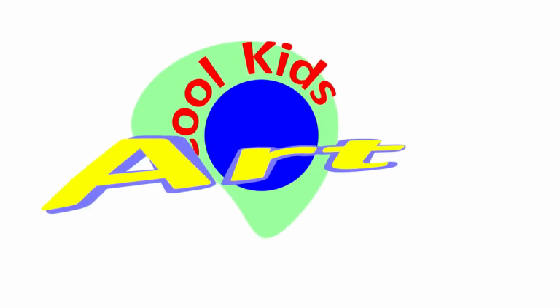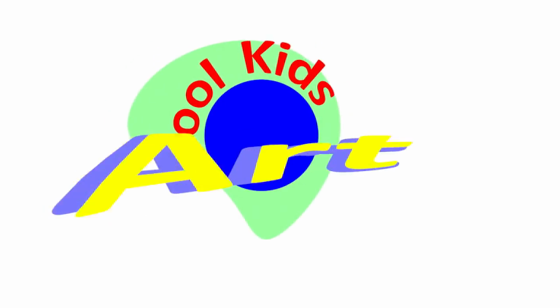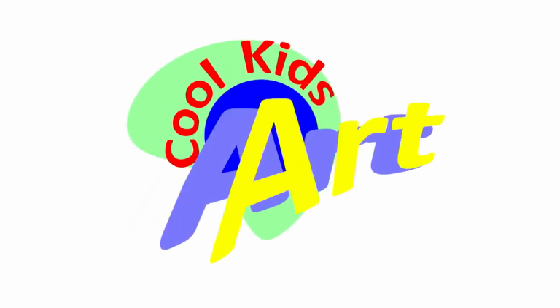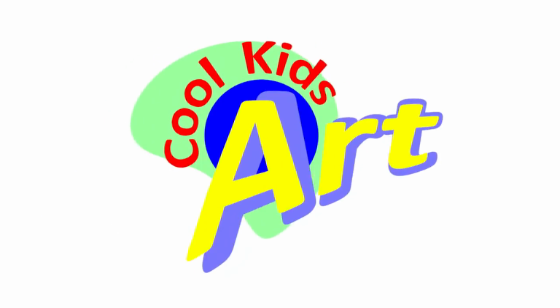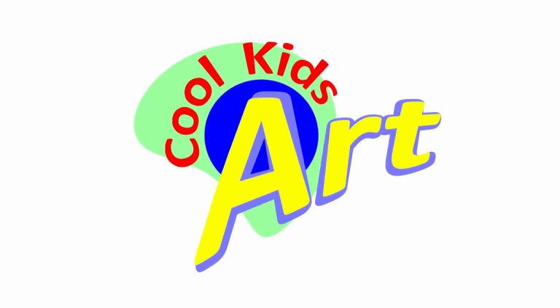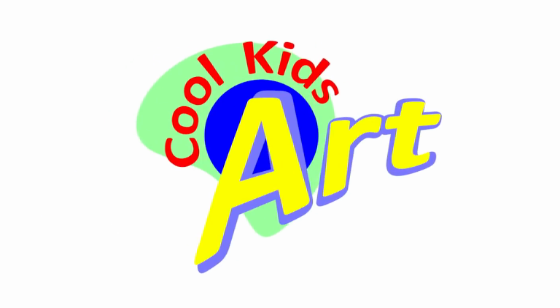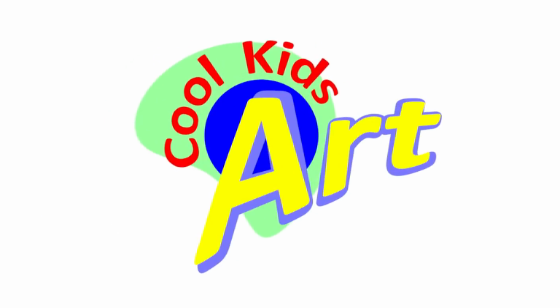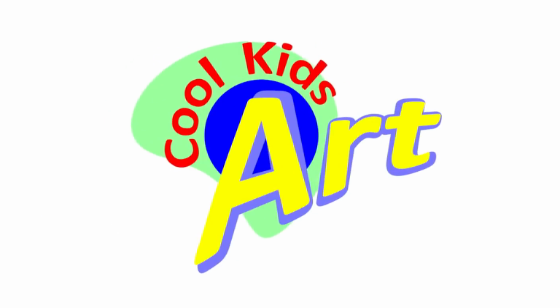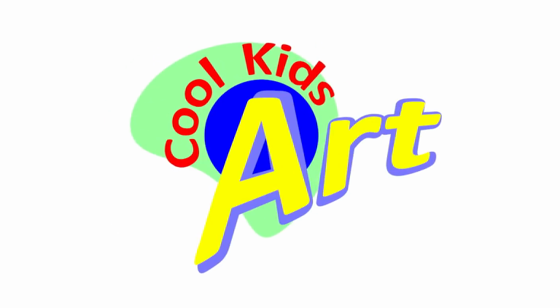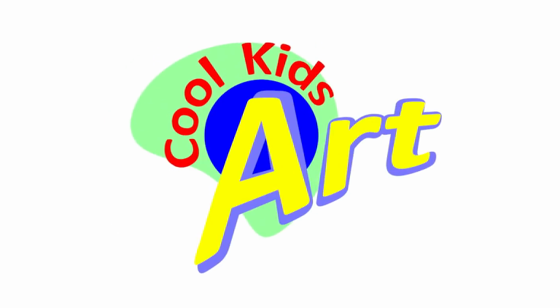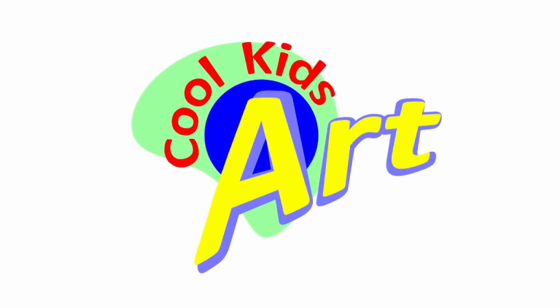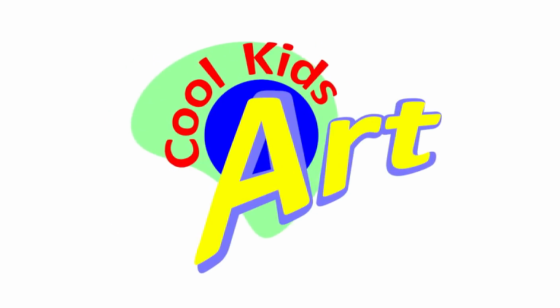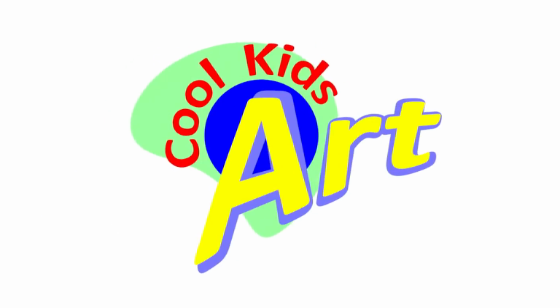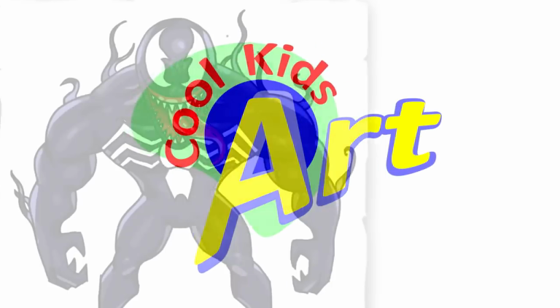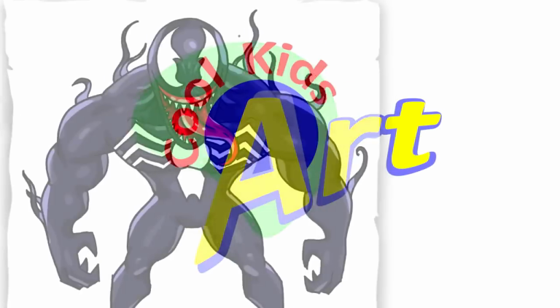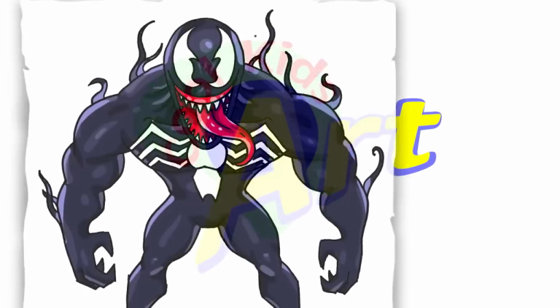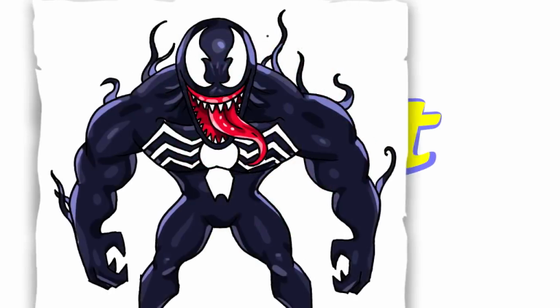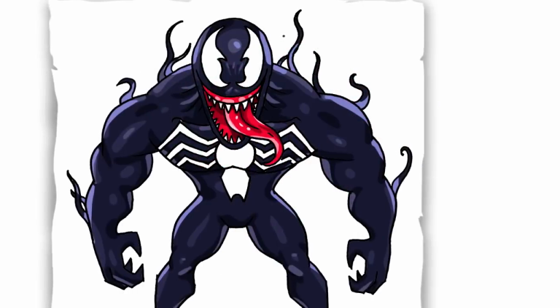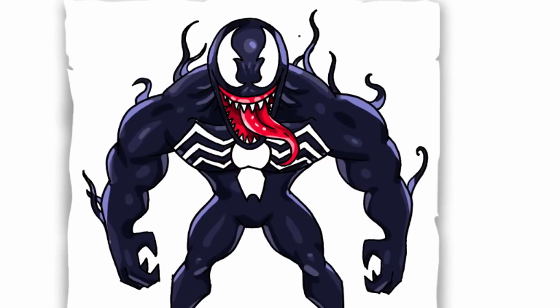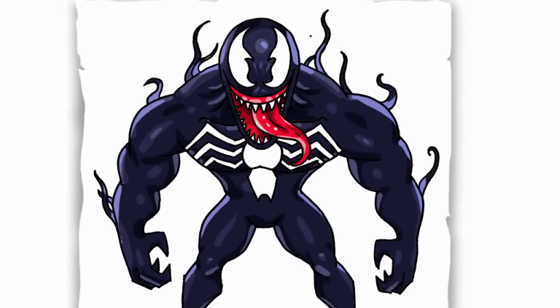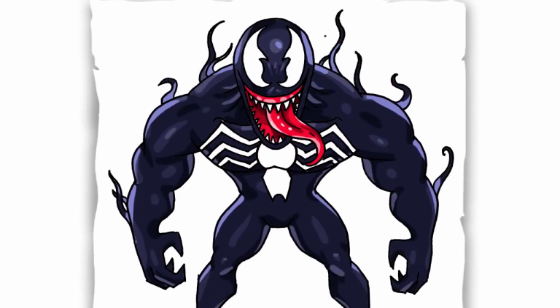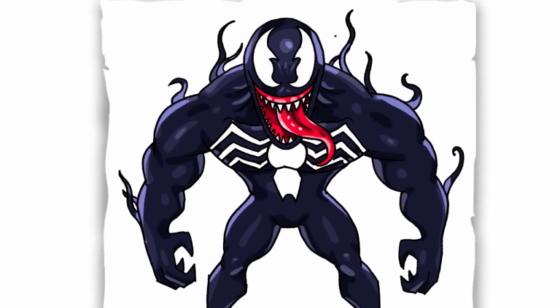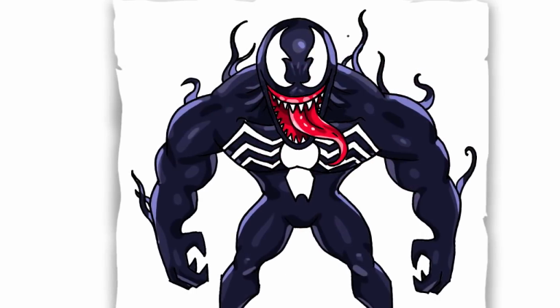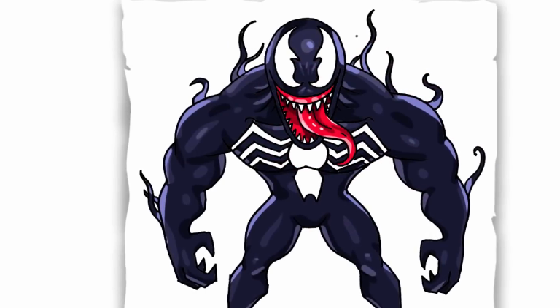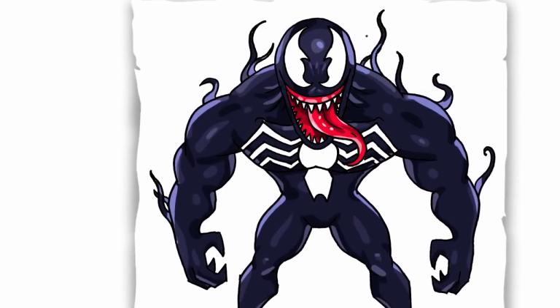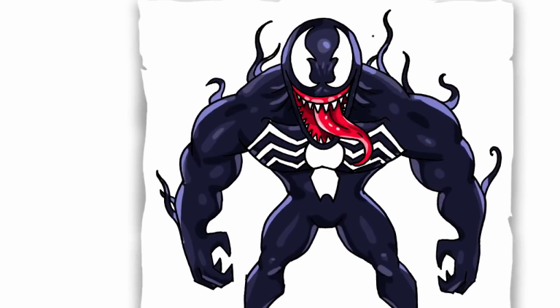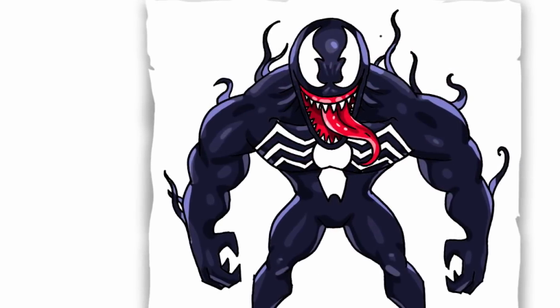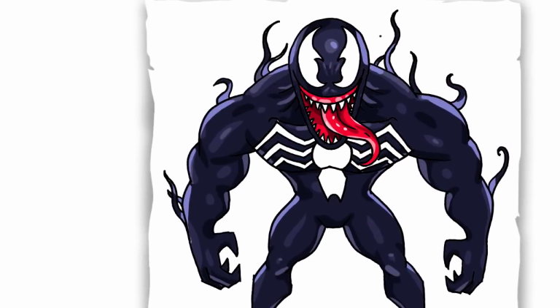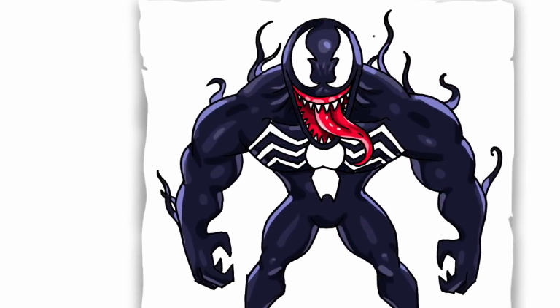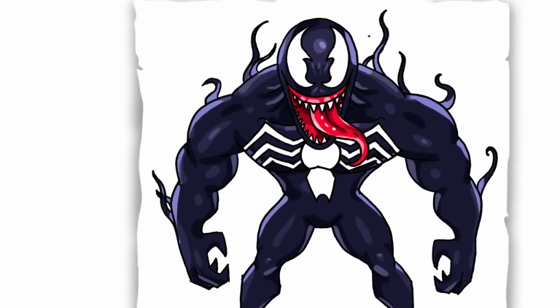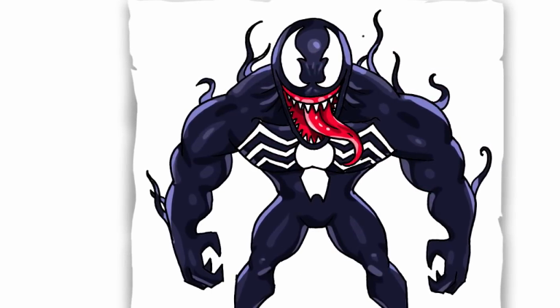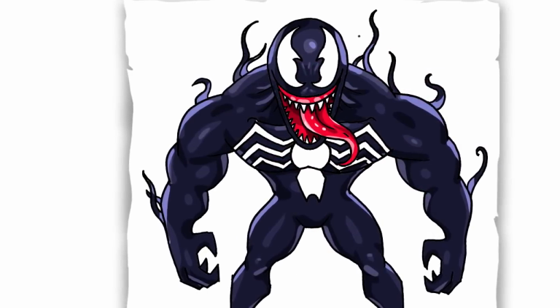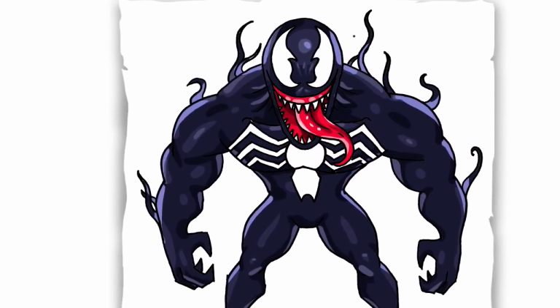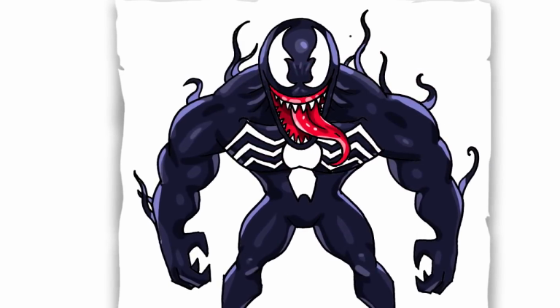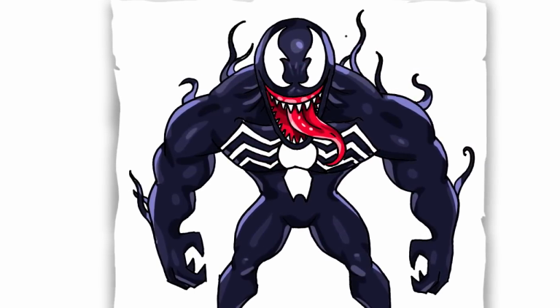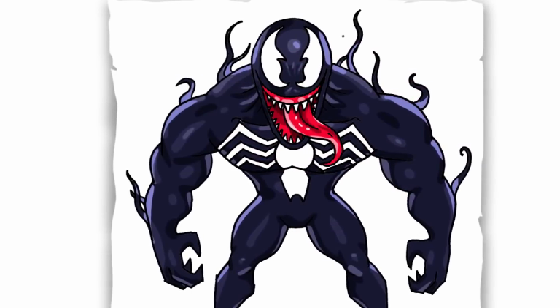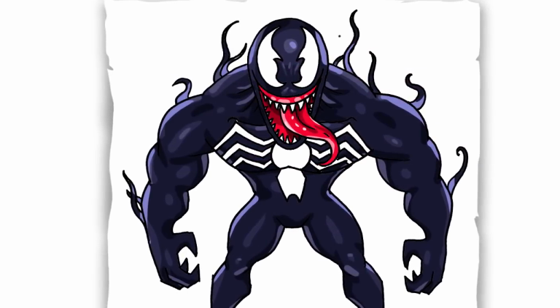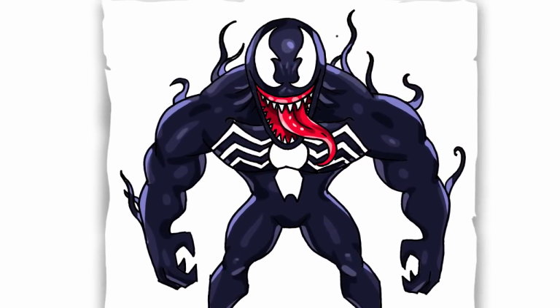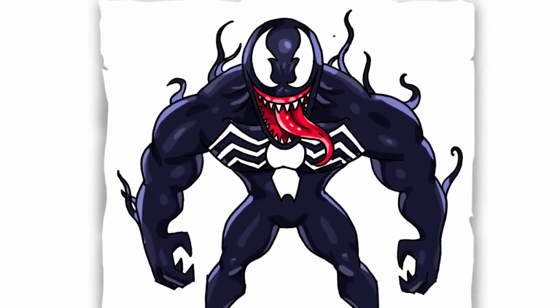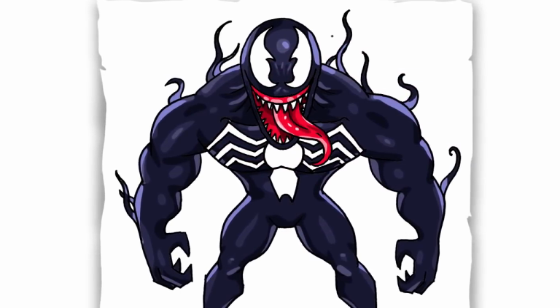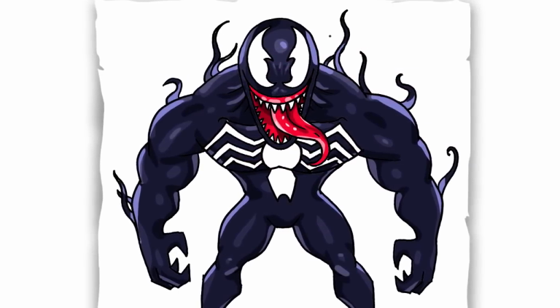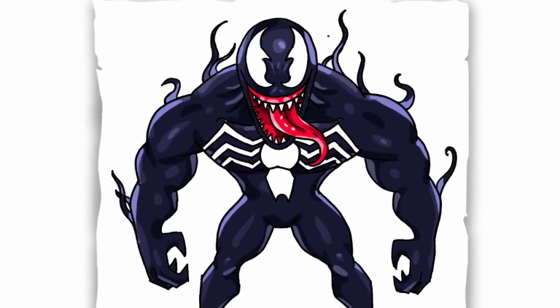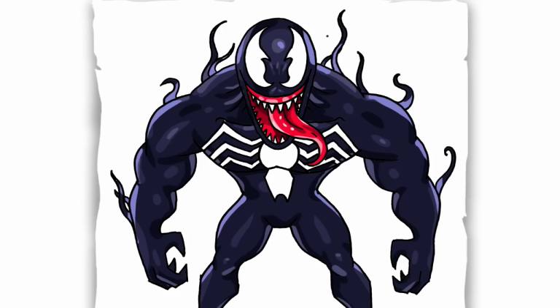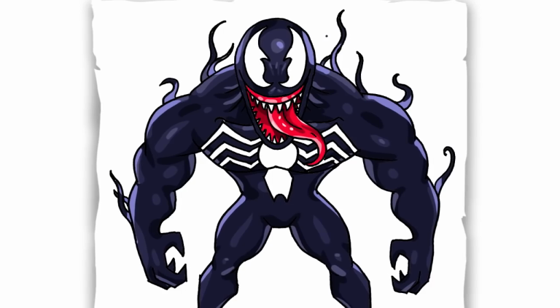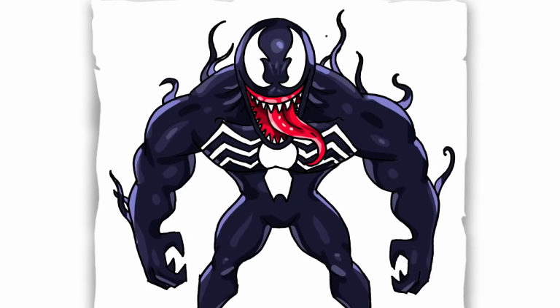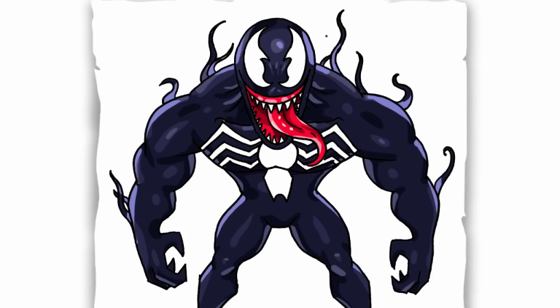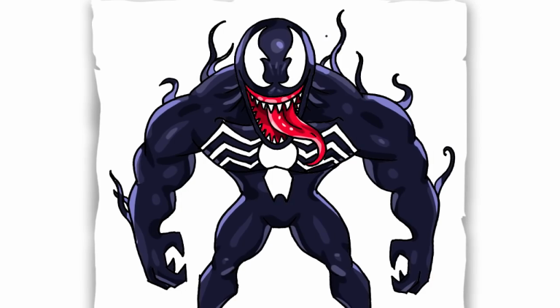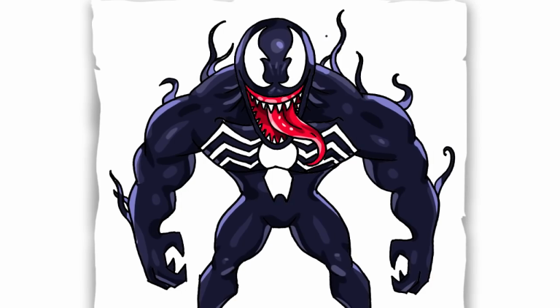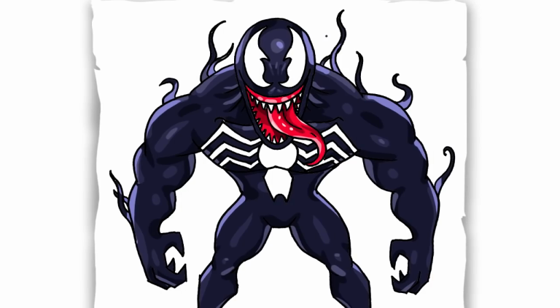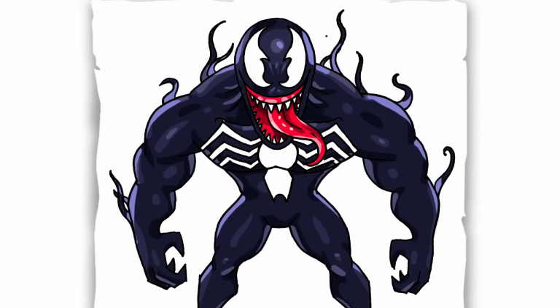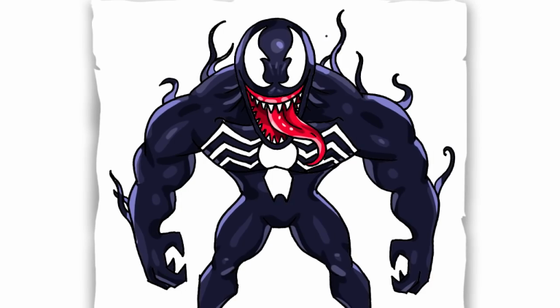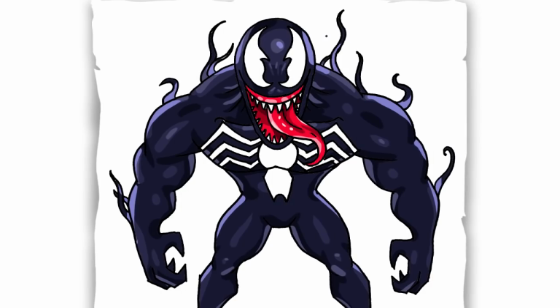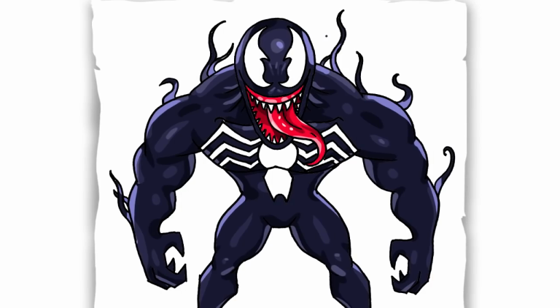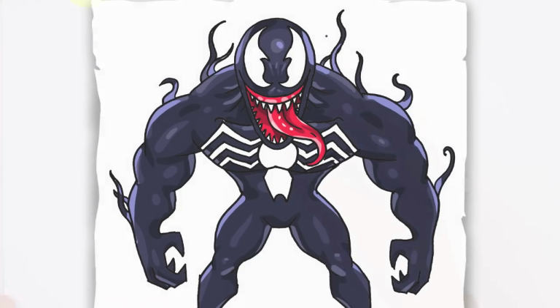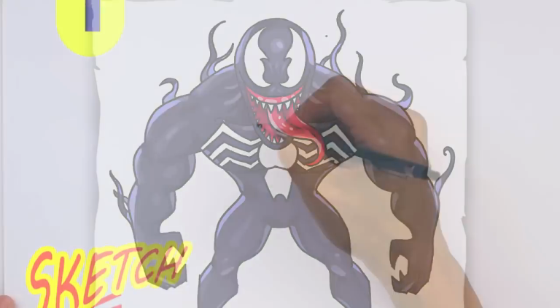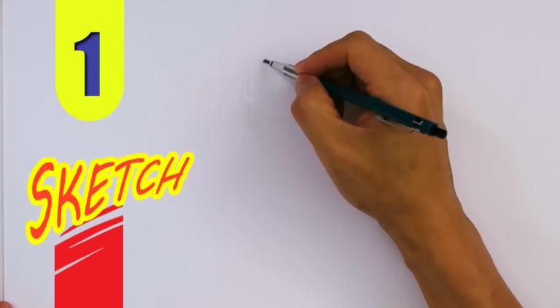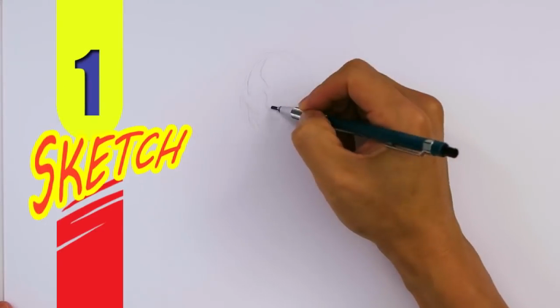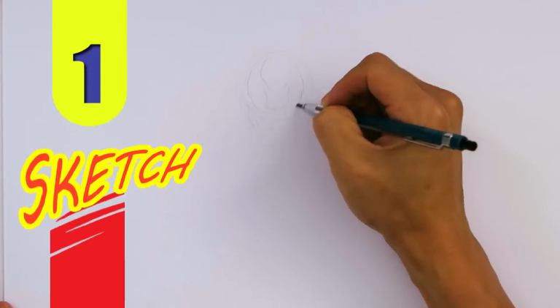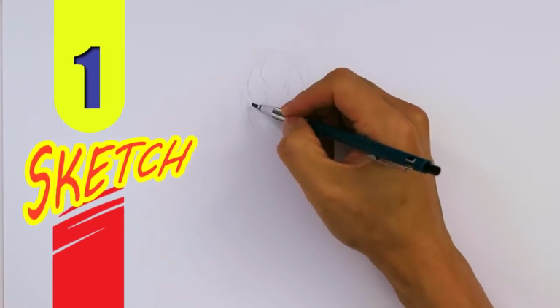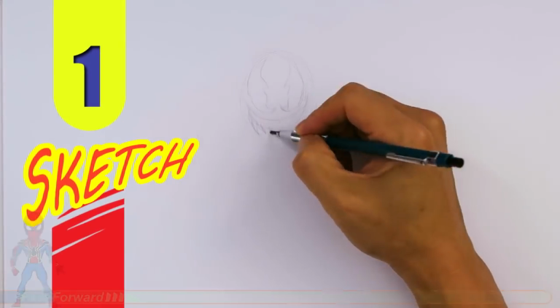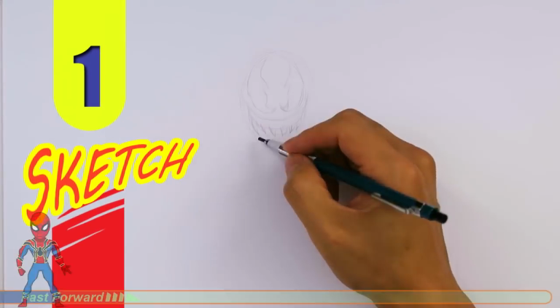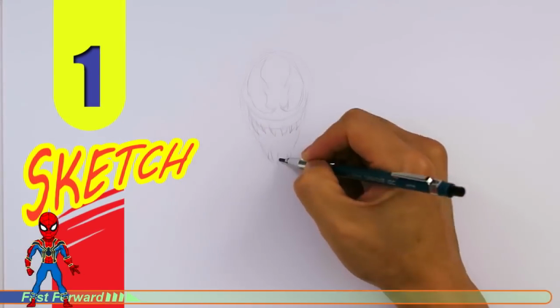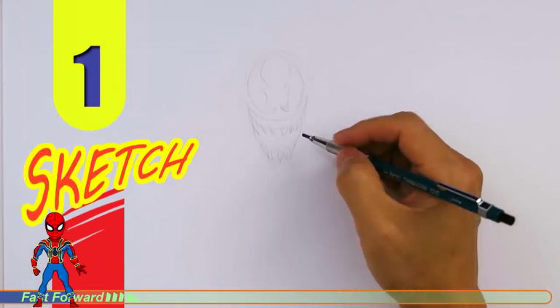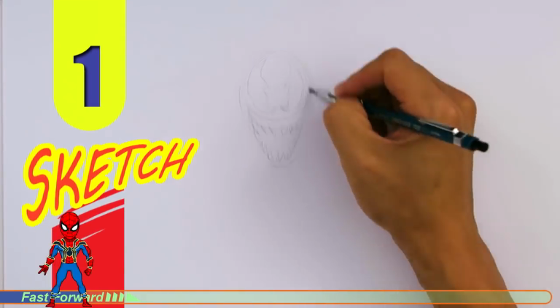Welcome back to Cool Kids Art and let's draw the awesome-looking Venom. Let's get started with a quick sketch and then I will show you line by line on how you can draw this.